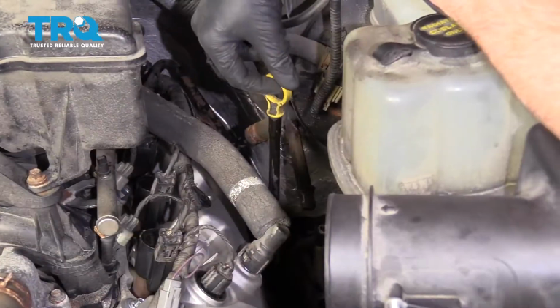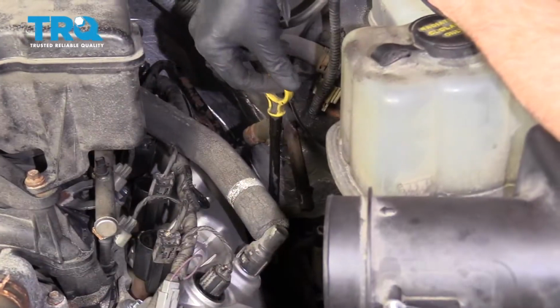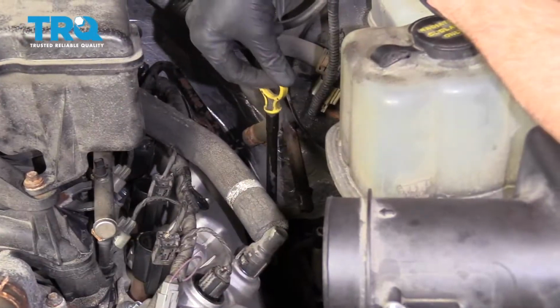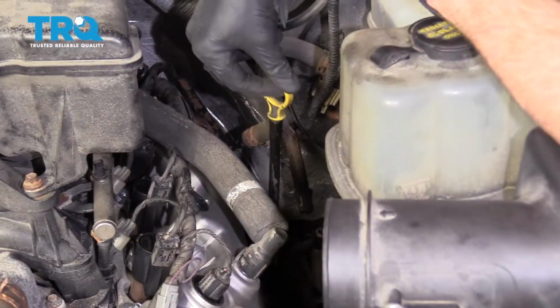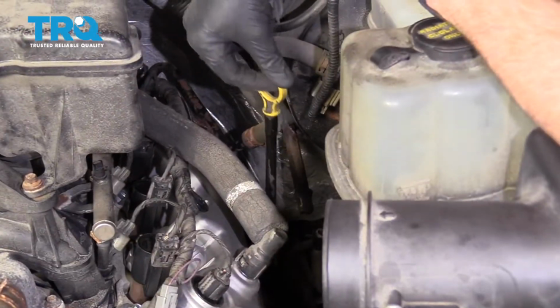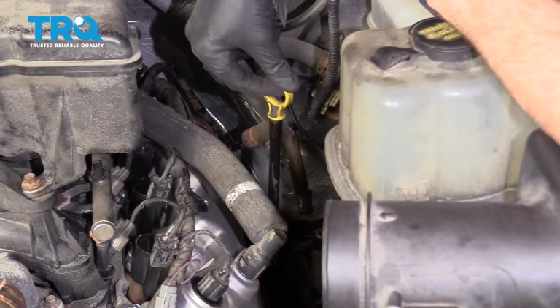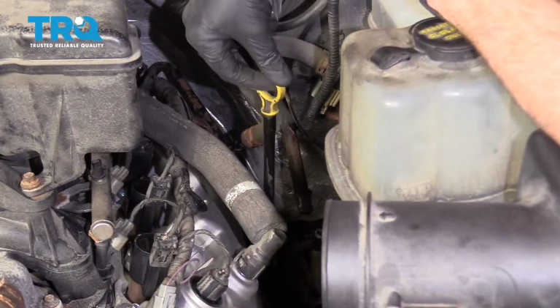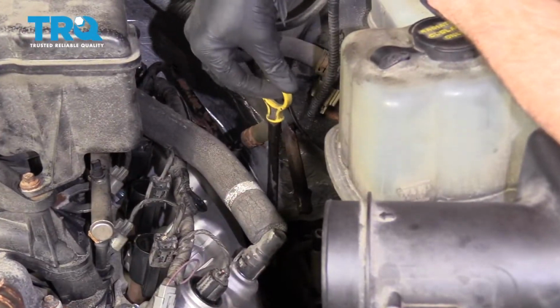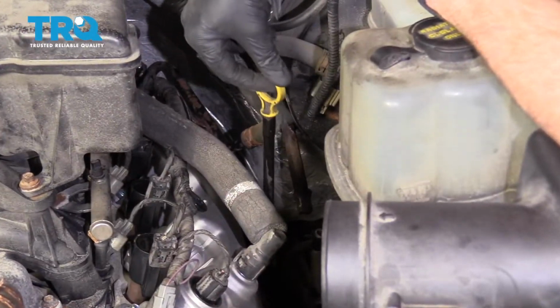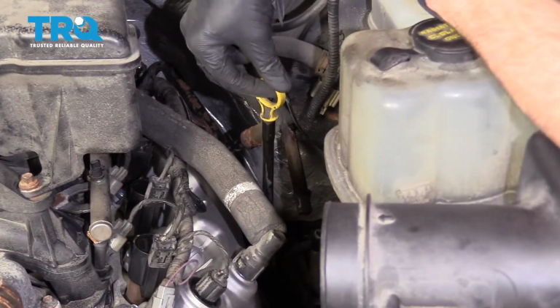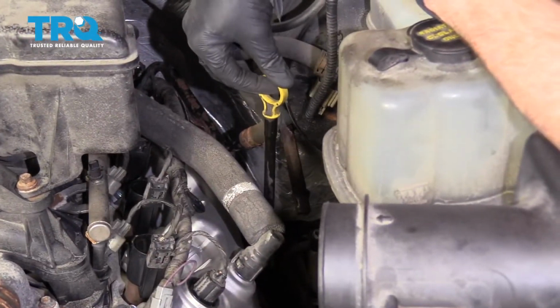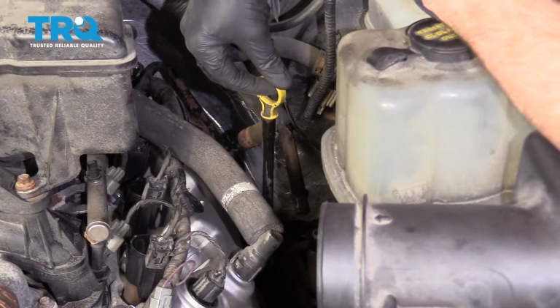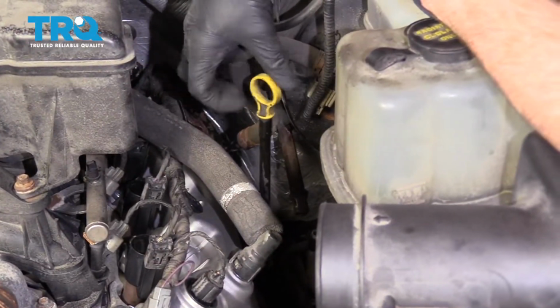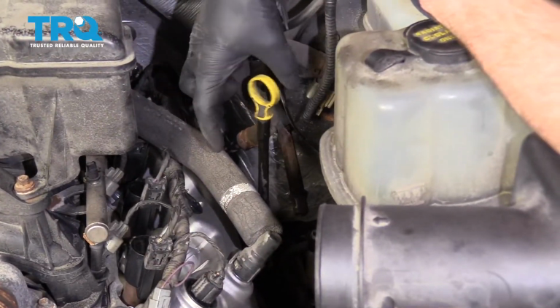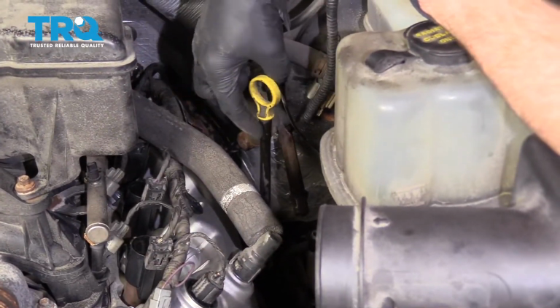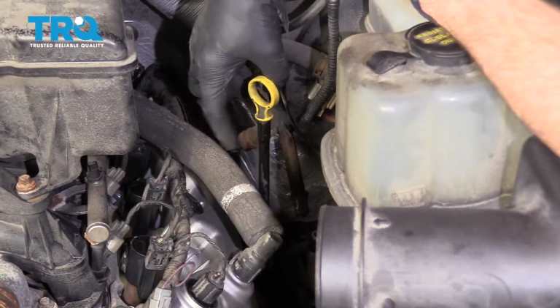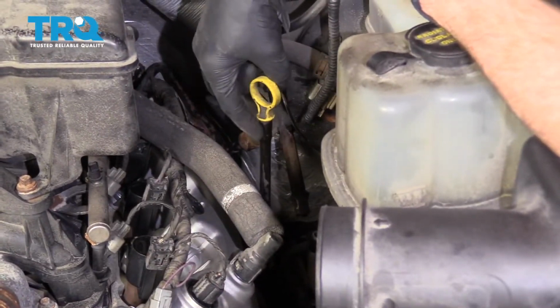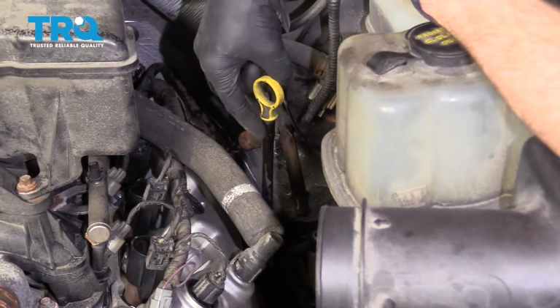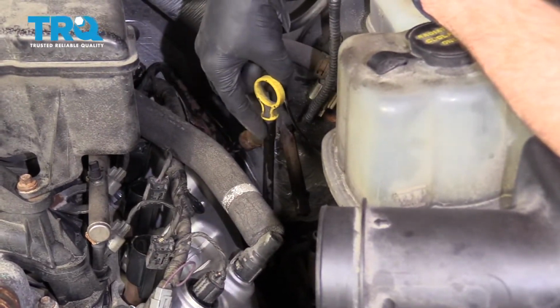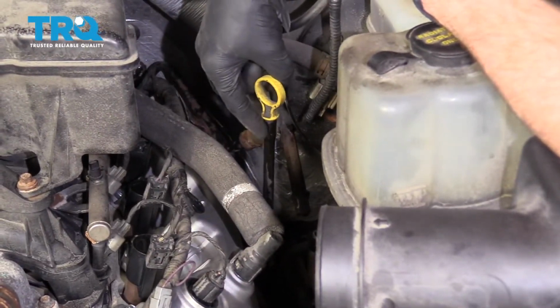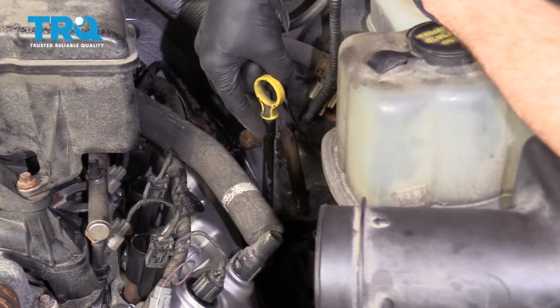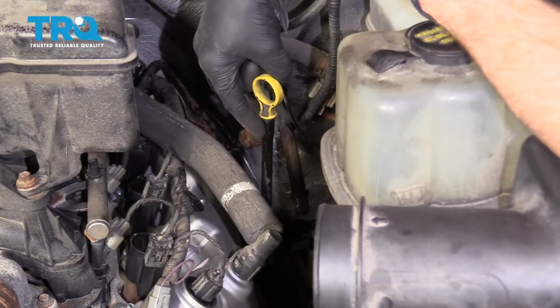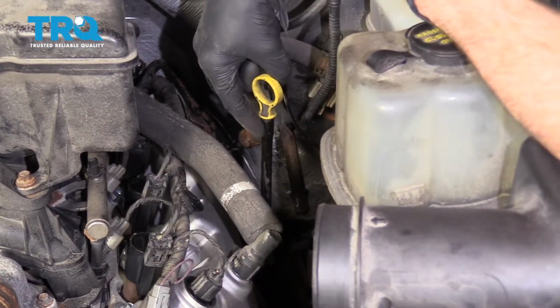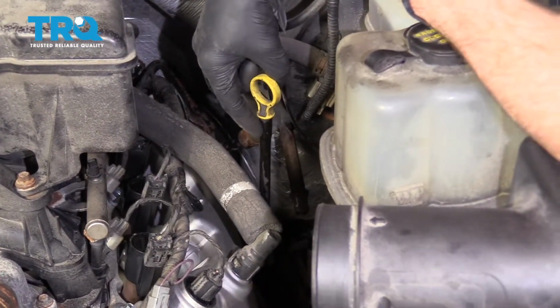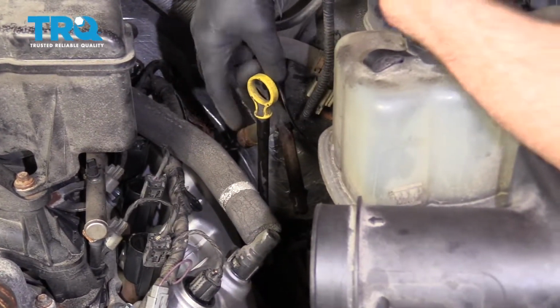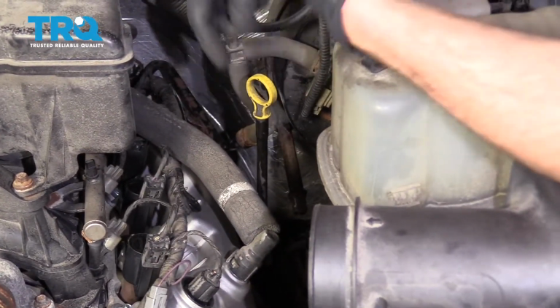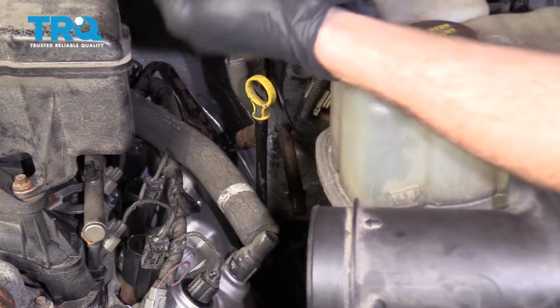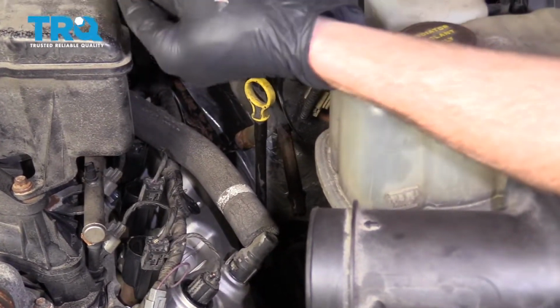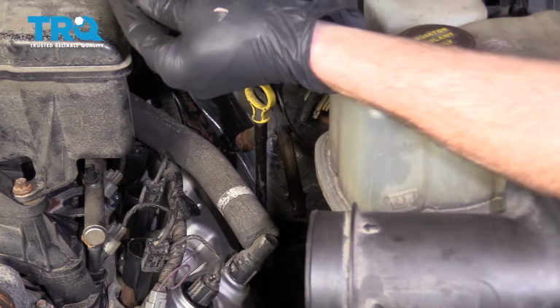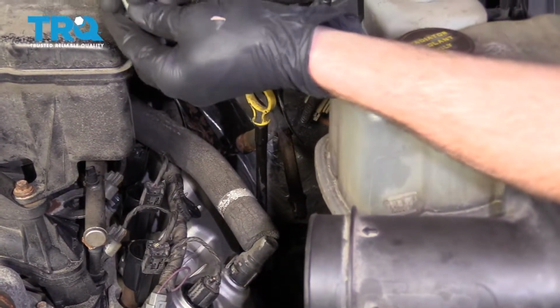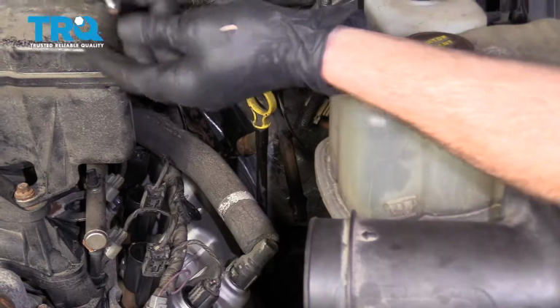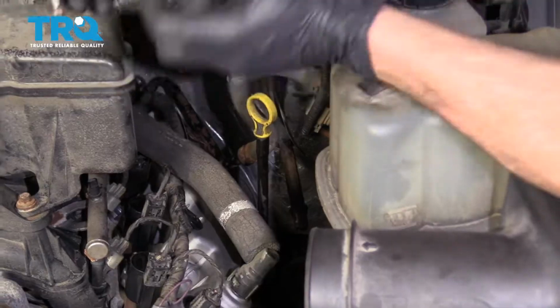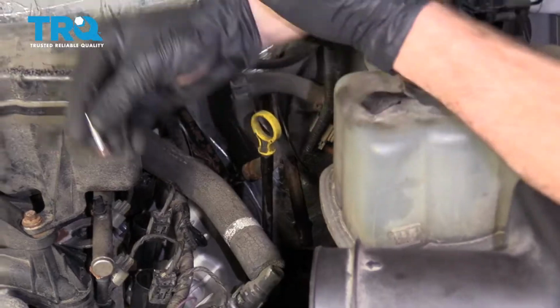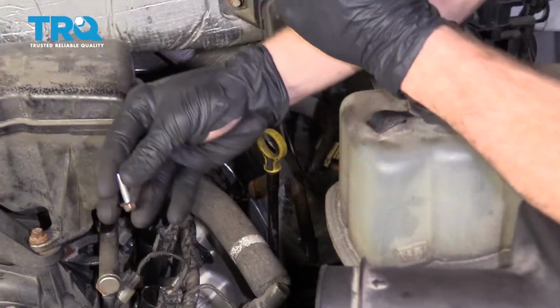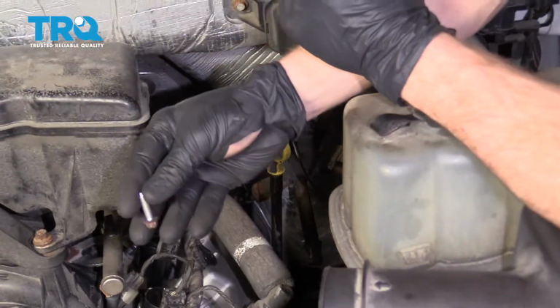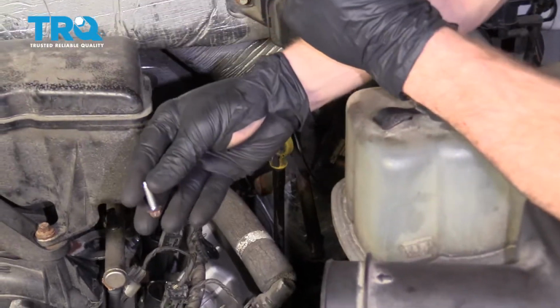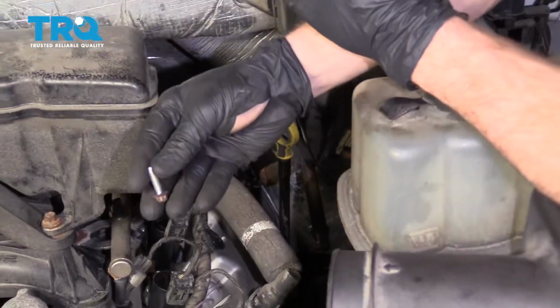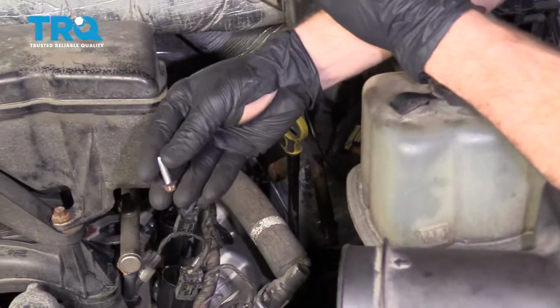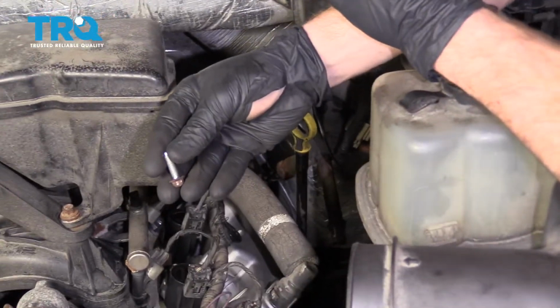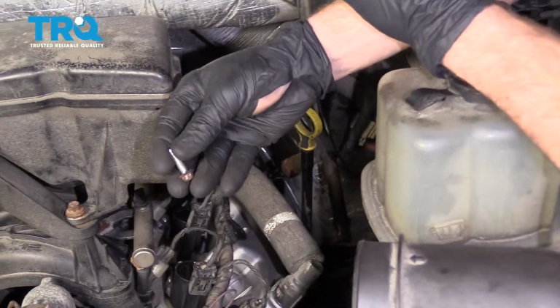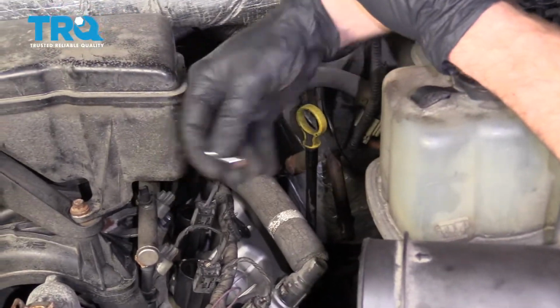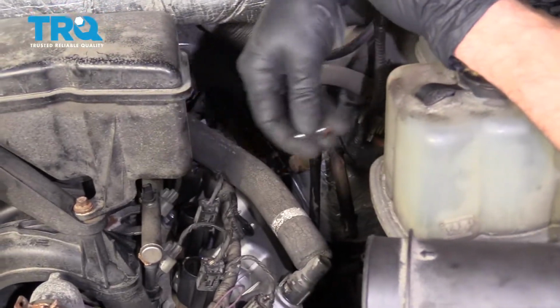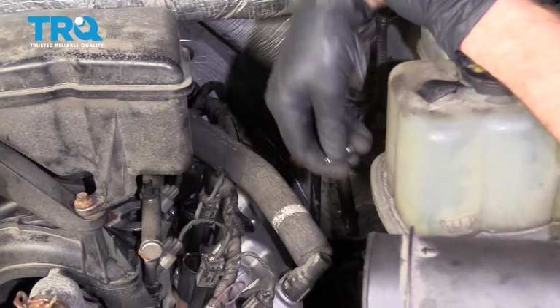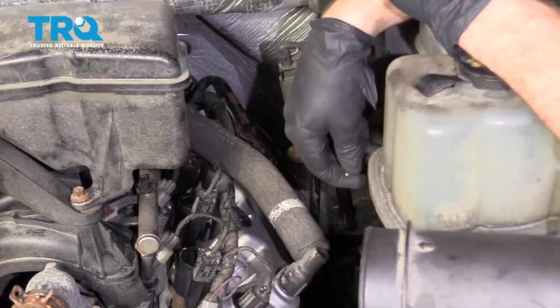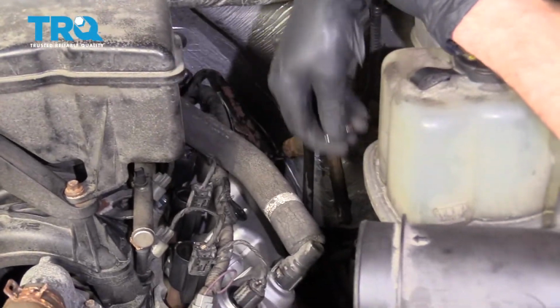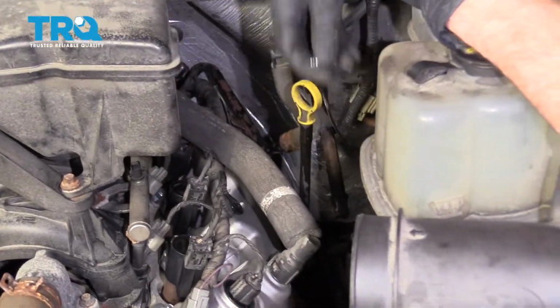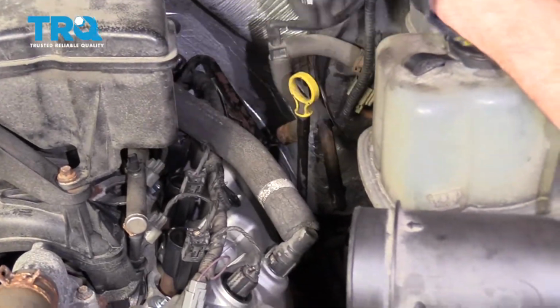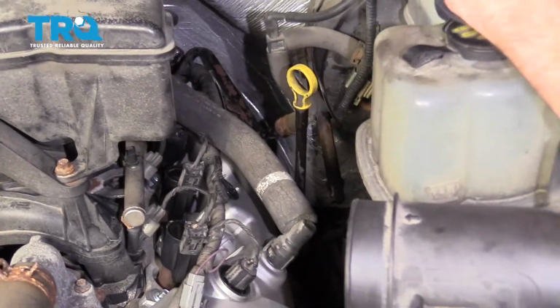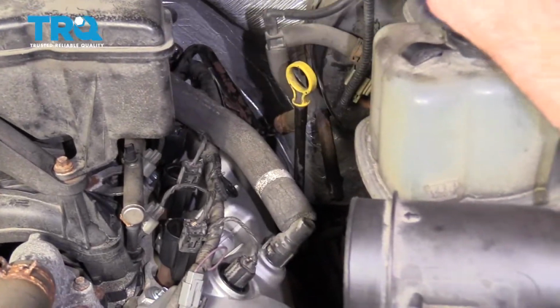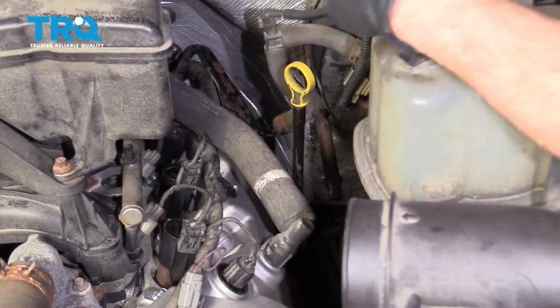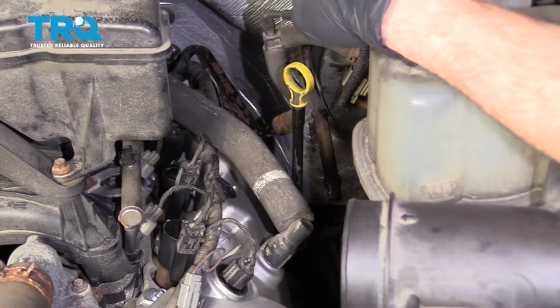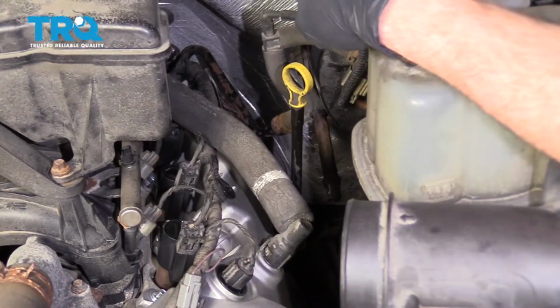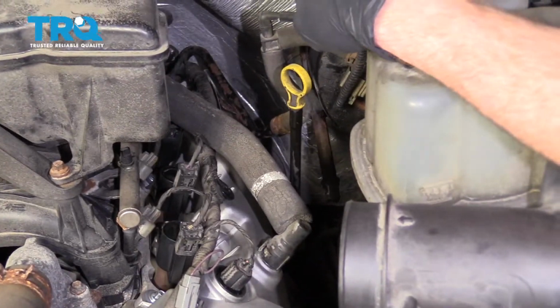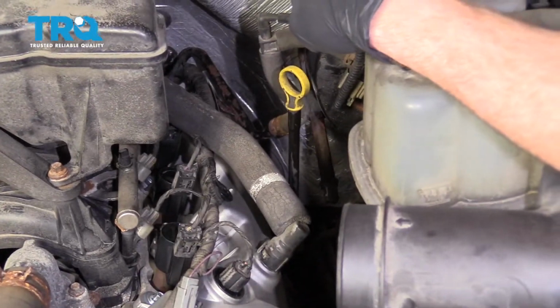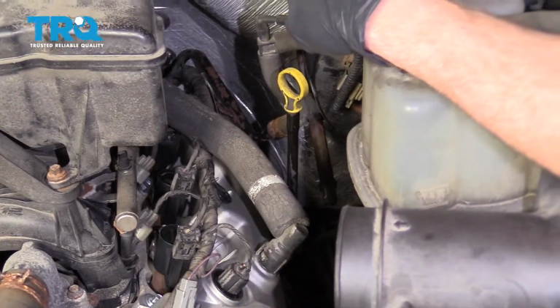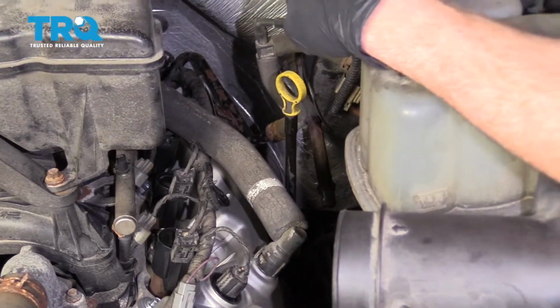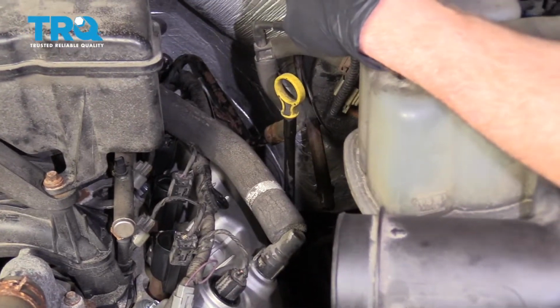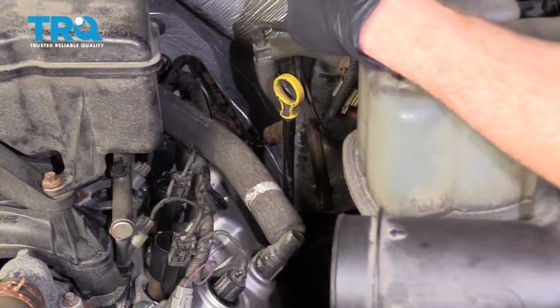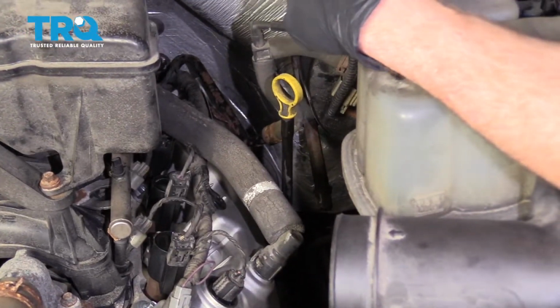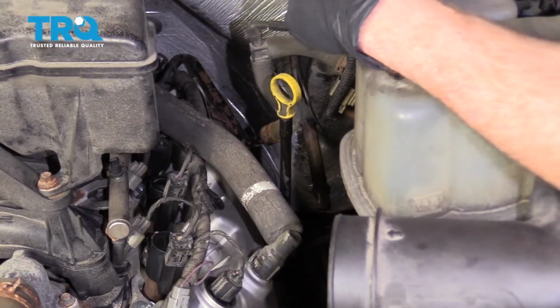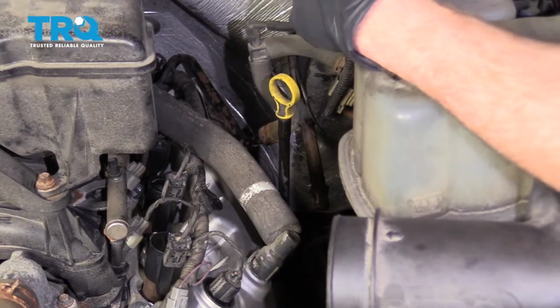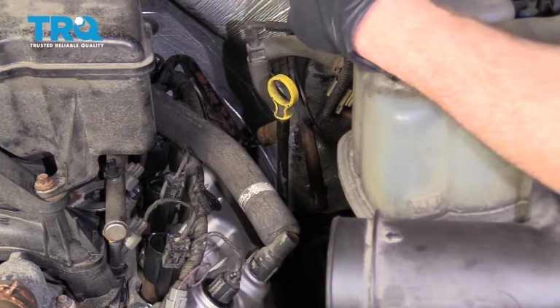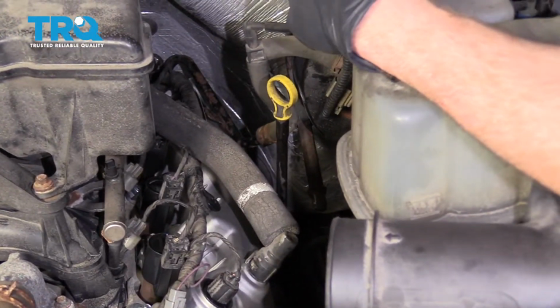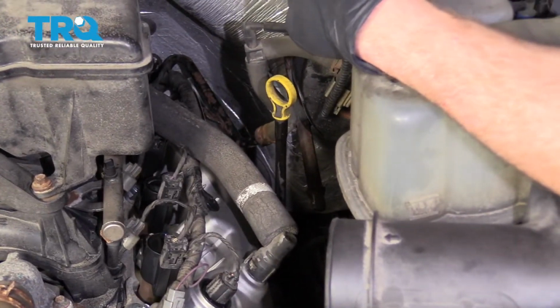Now let's go ahead and re-secure our oil dipstick tube. We've got our little mounting bolt — I'm just going to reach down here, start in the bolt and snug it up.